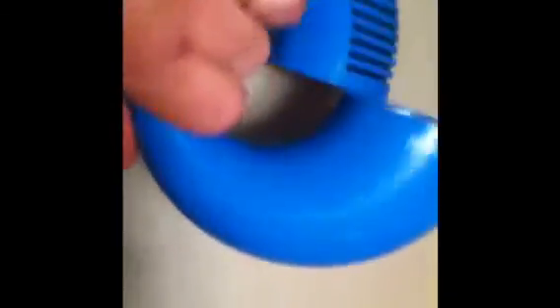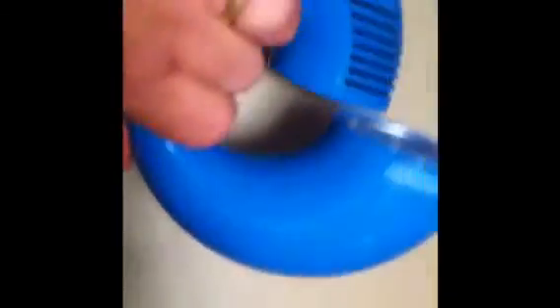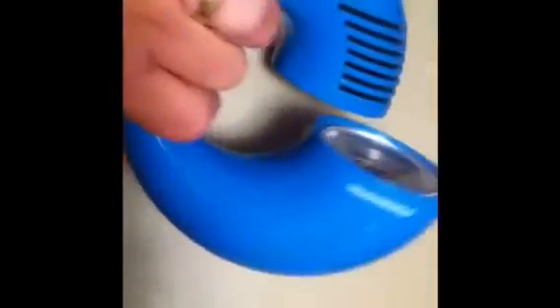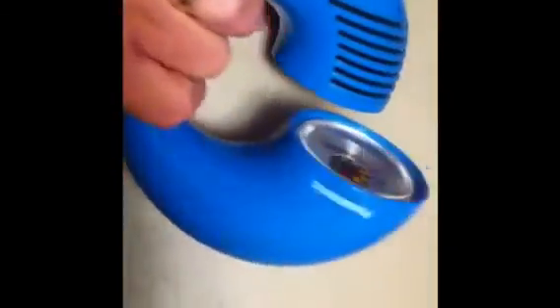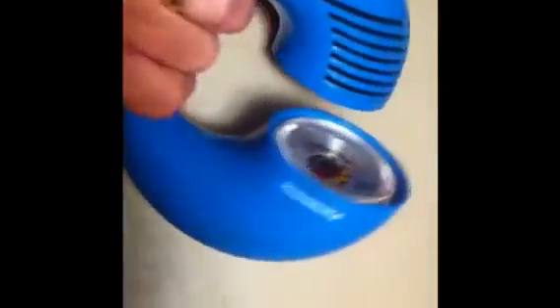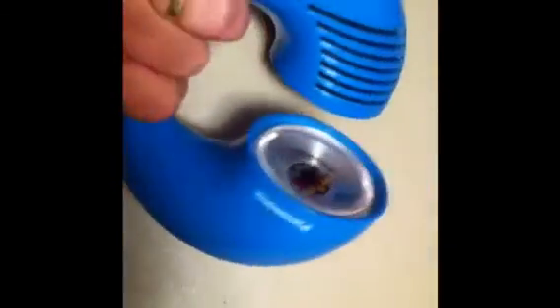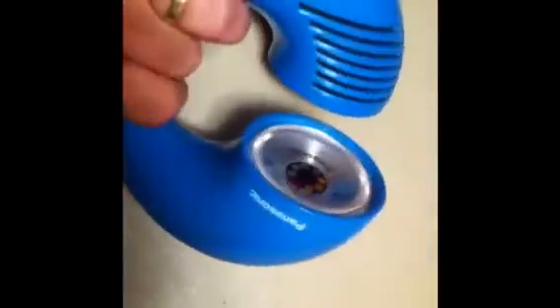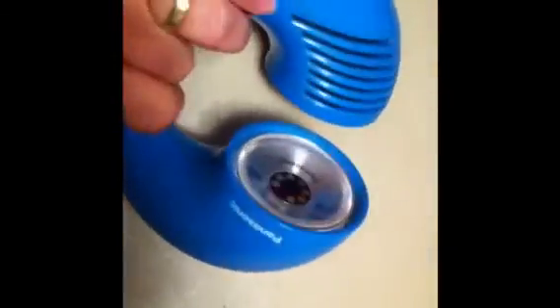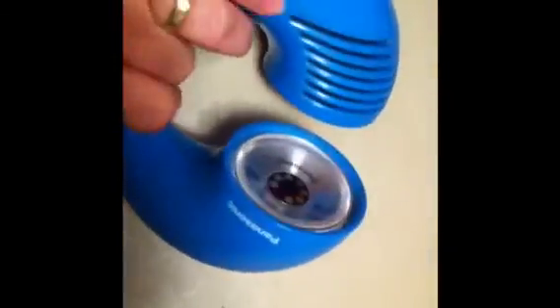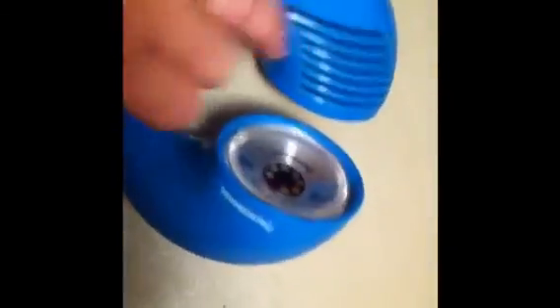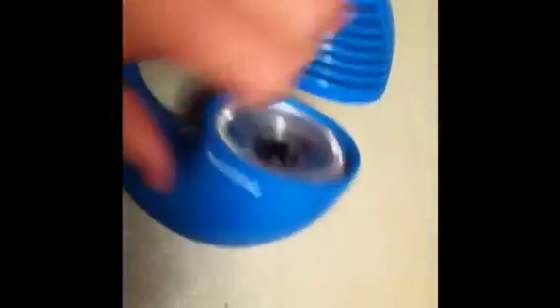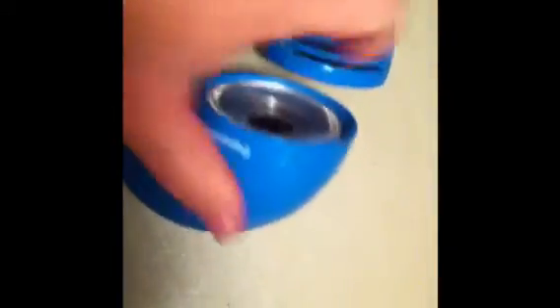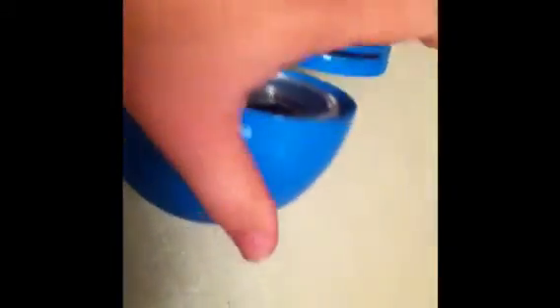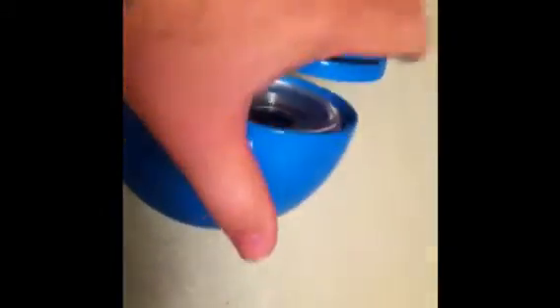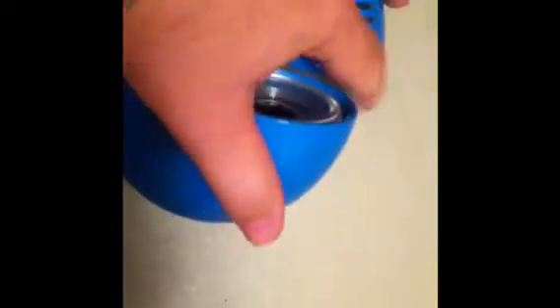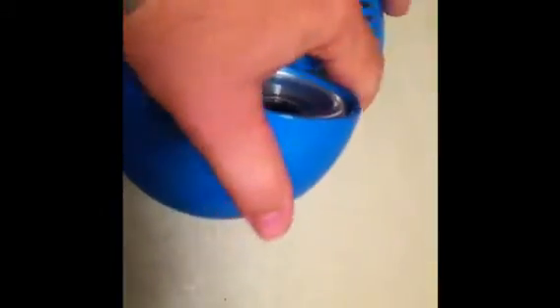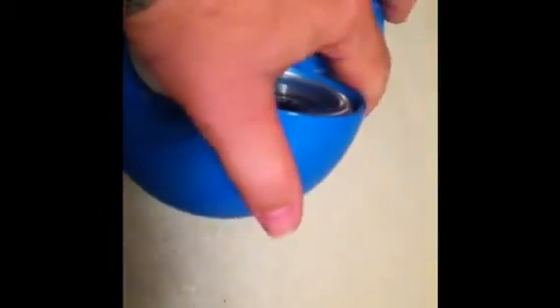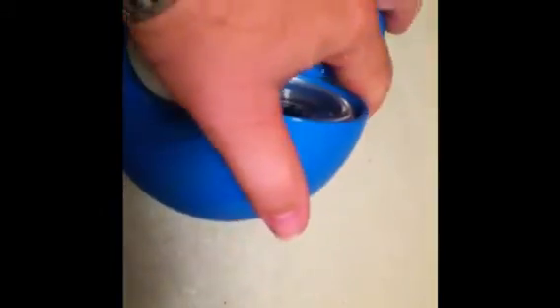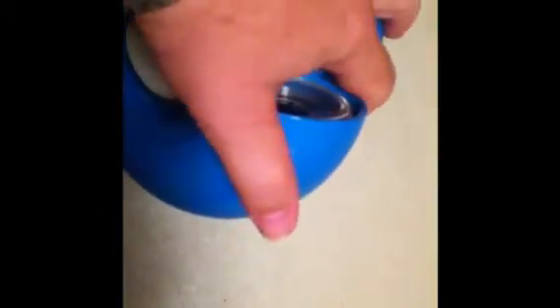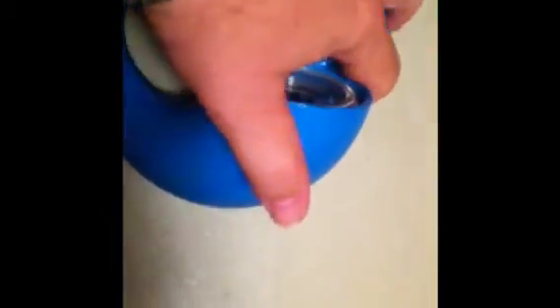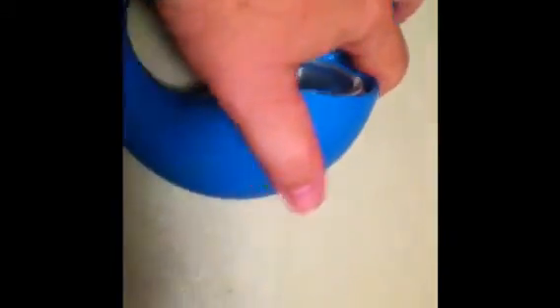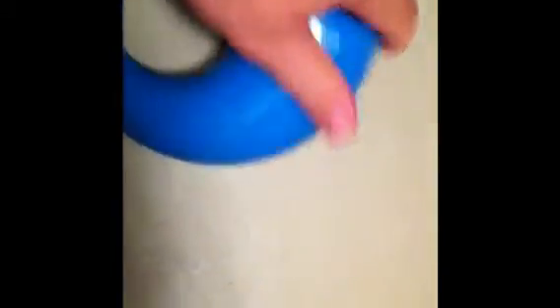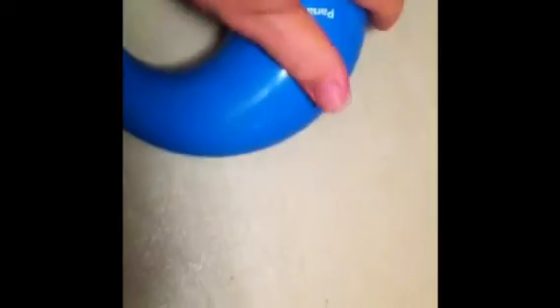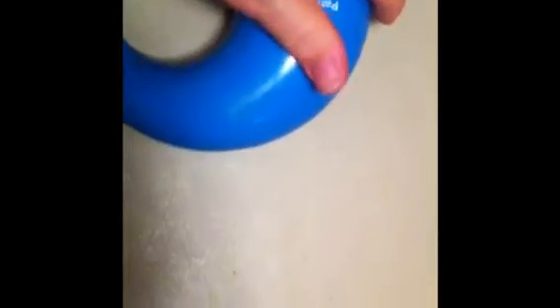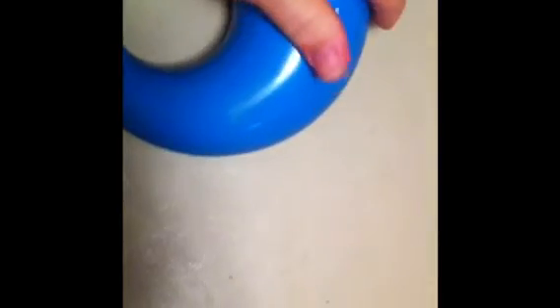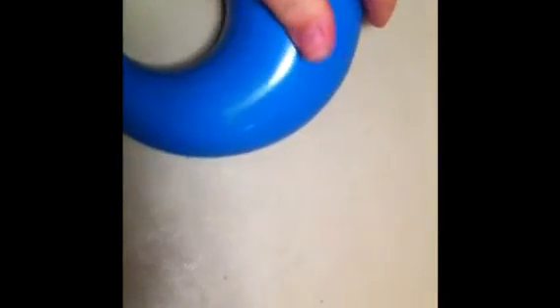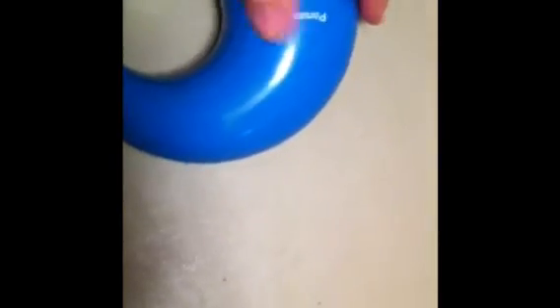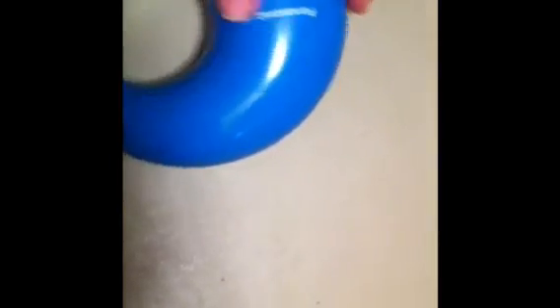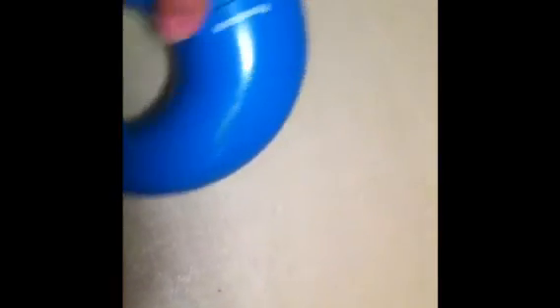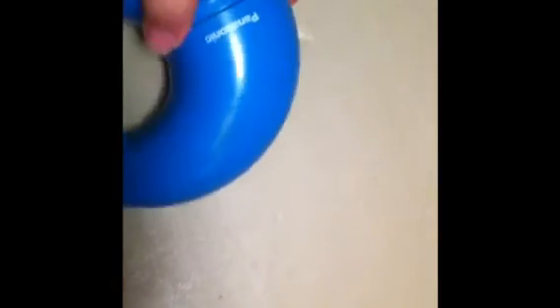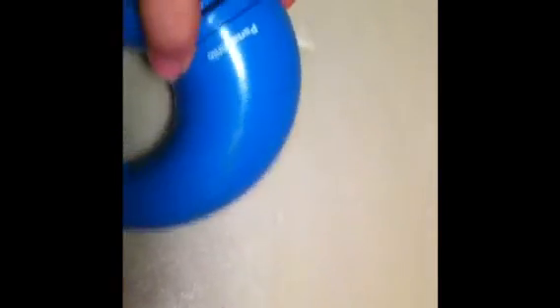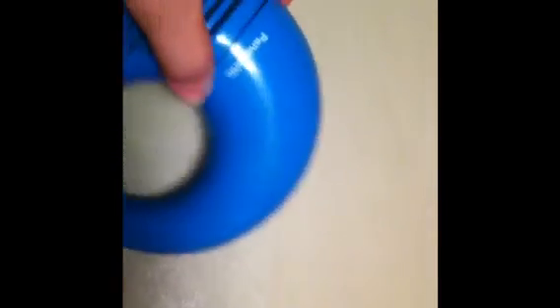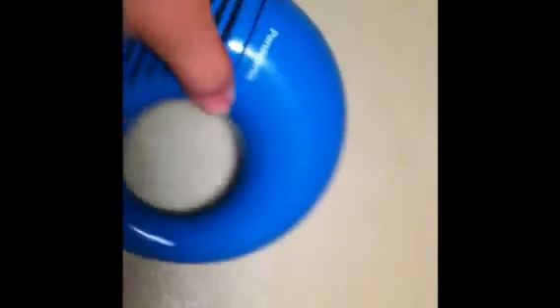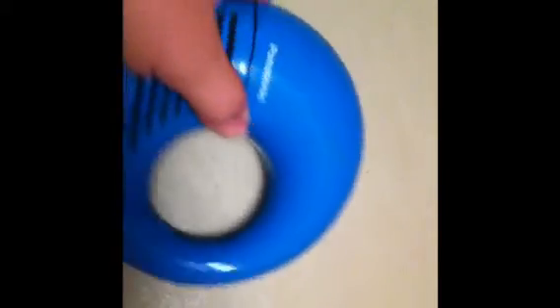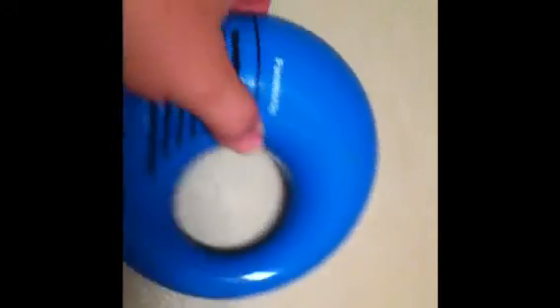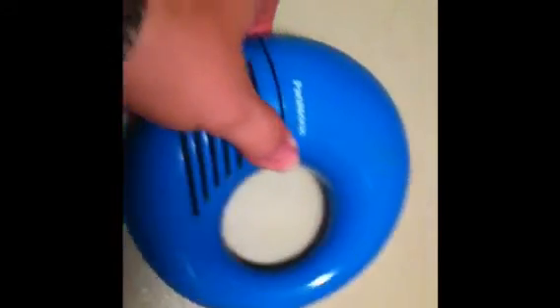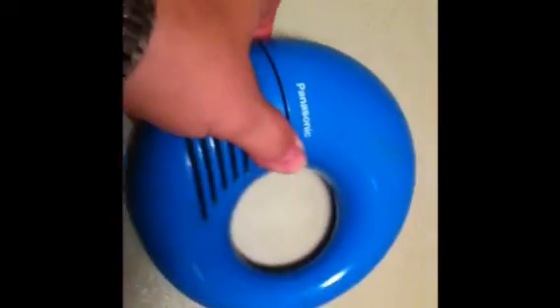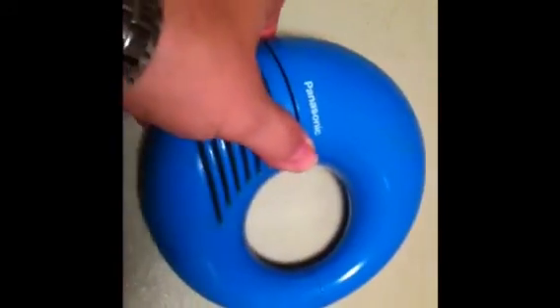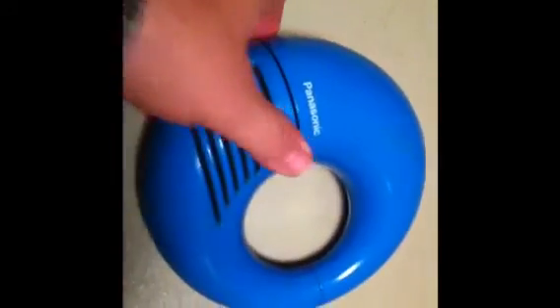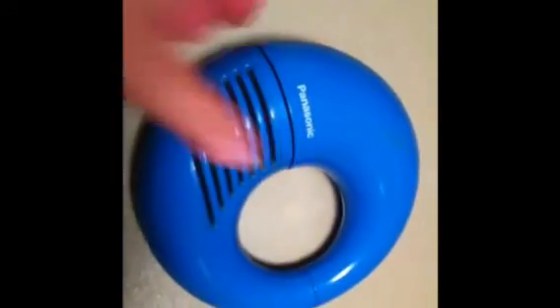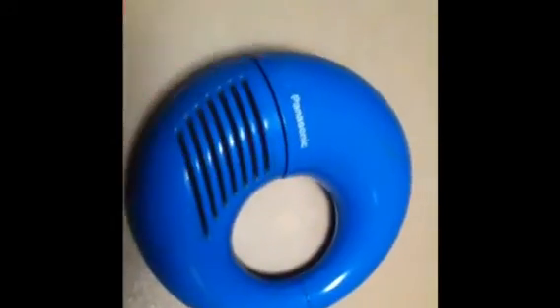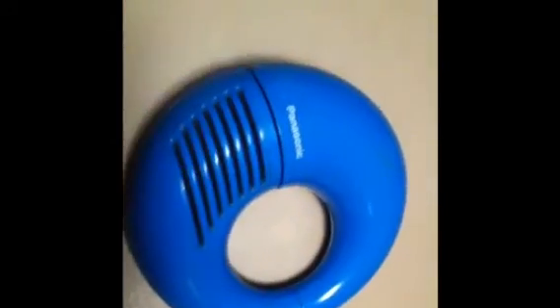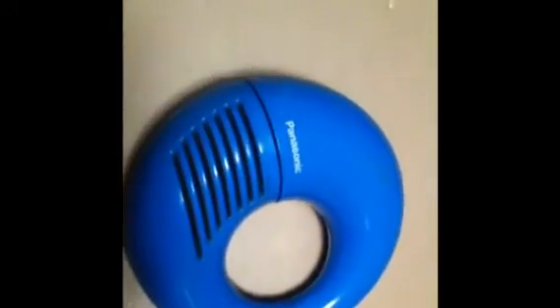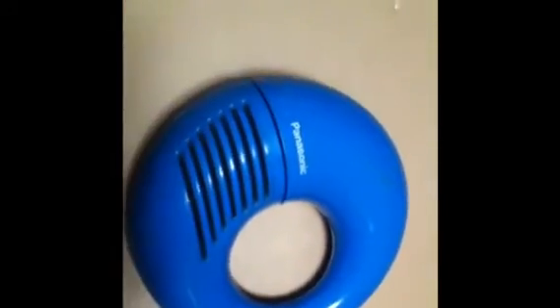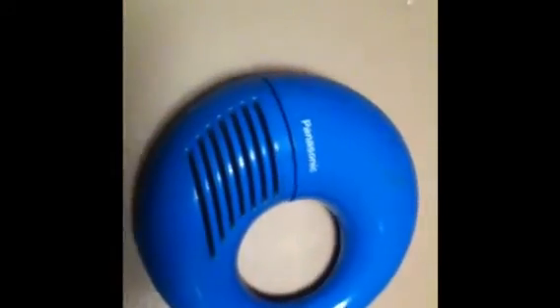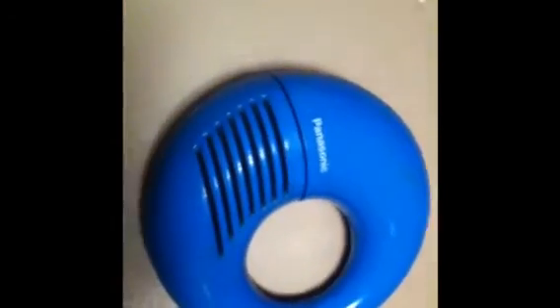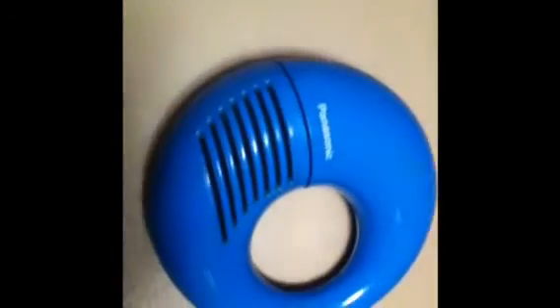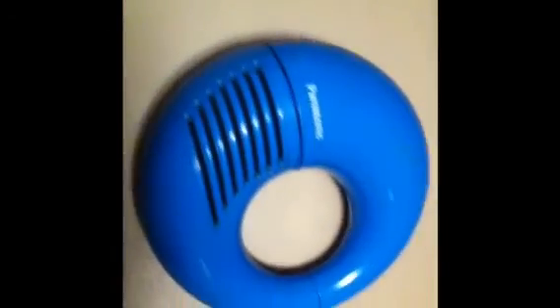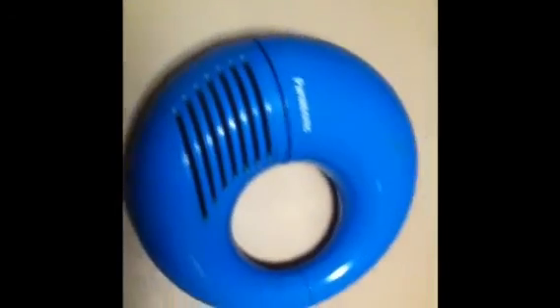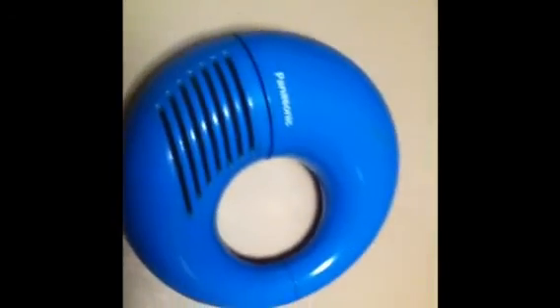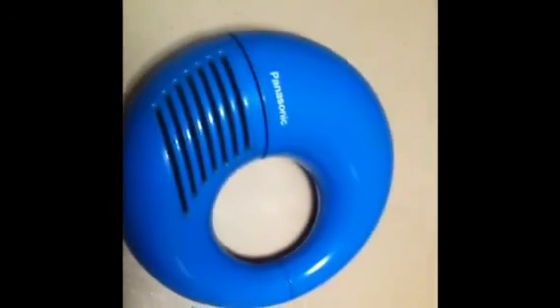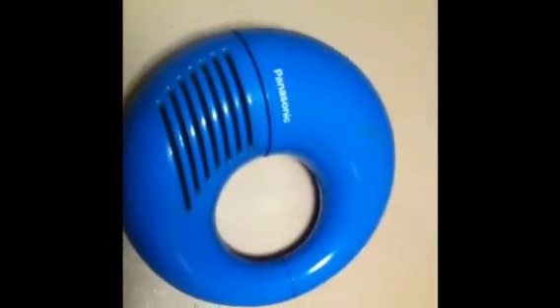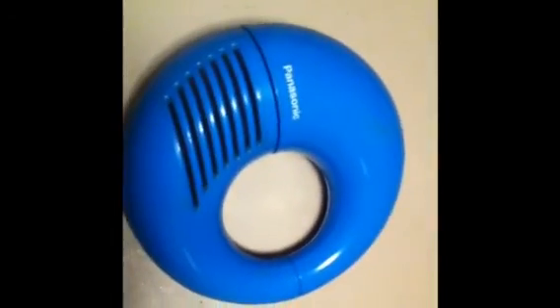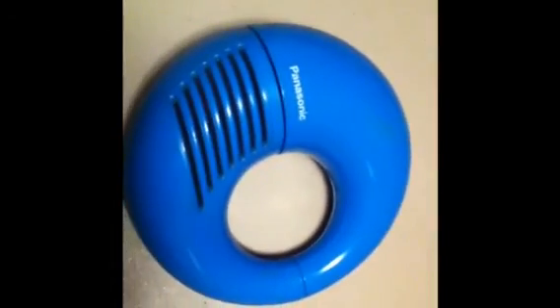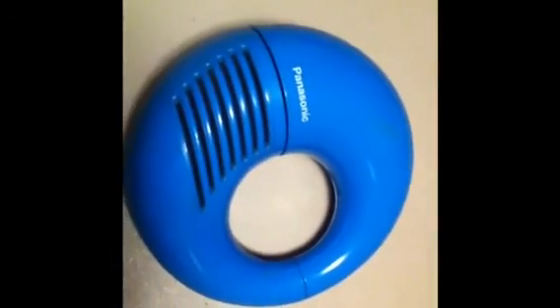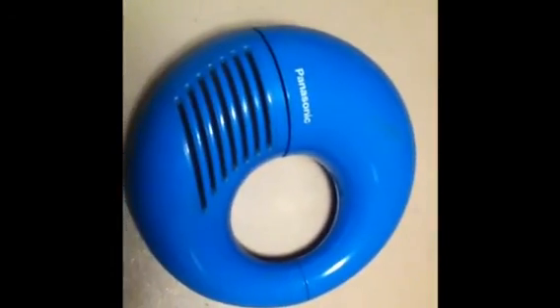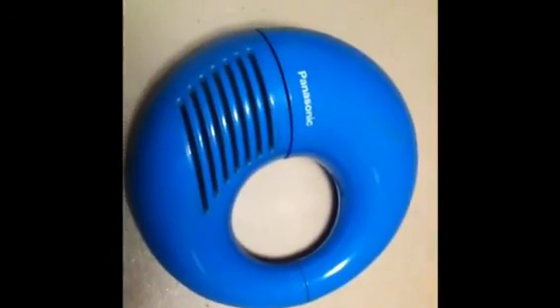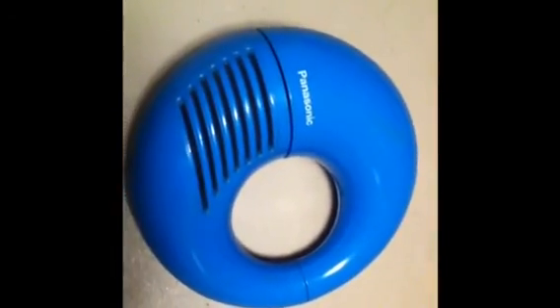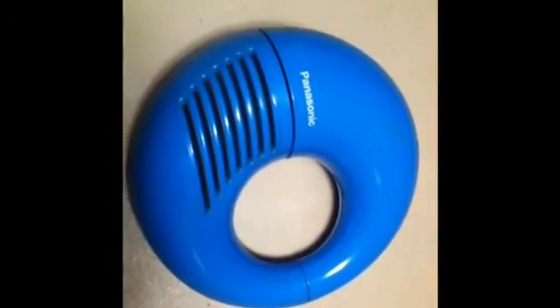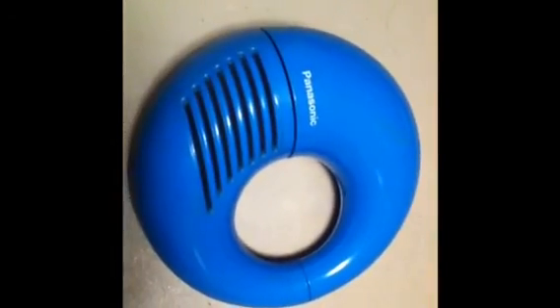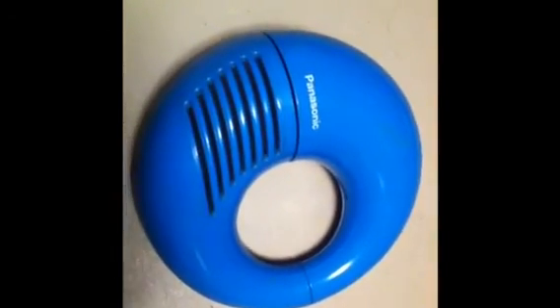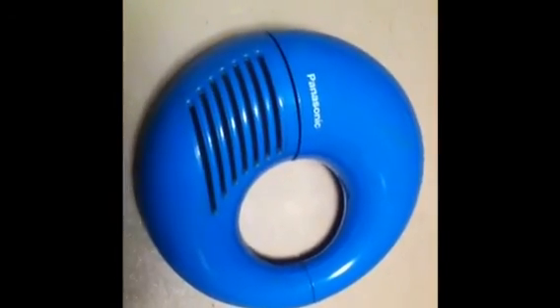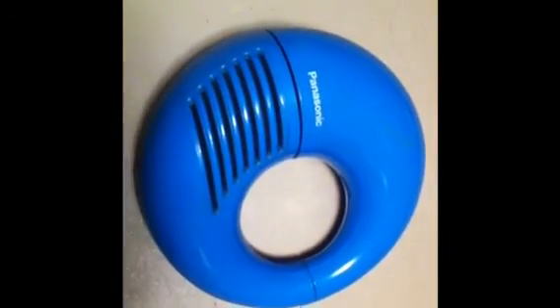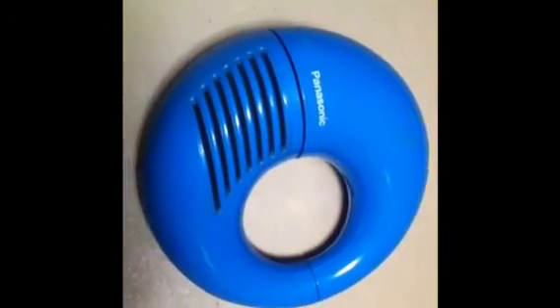This is my review of the Panasonic Blue Radio.